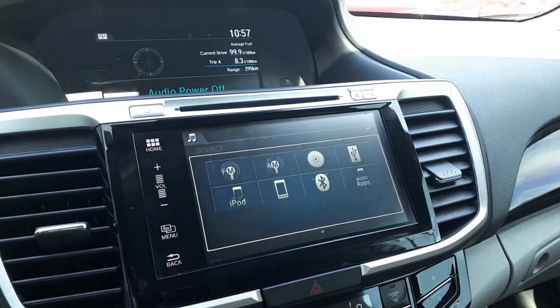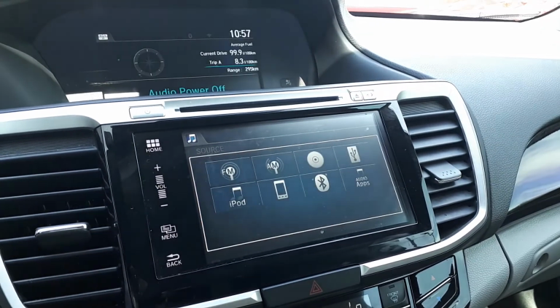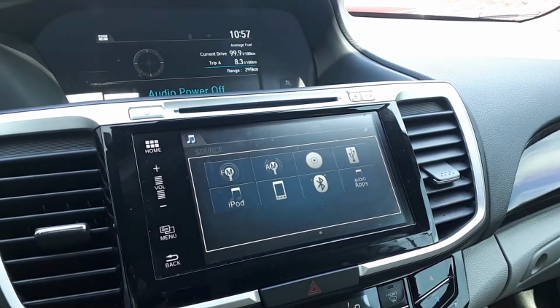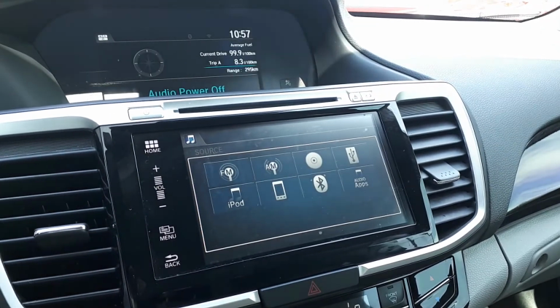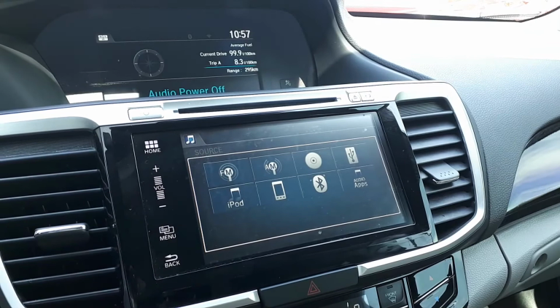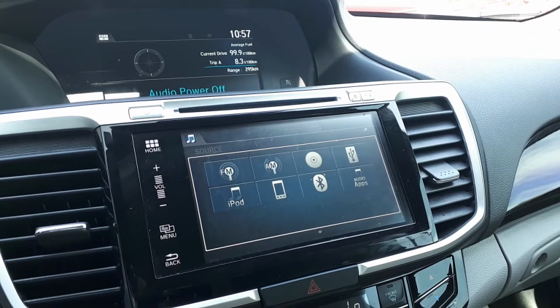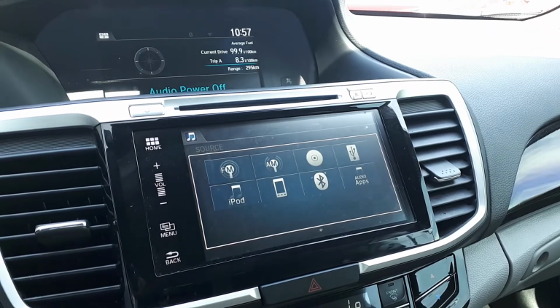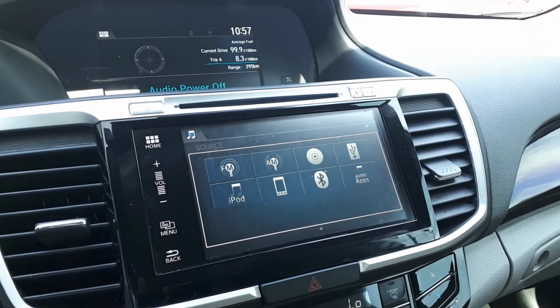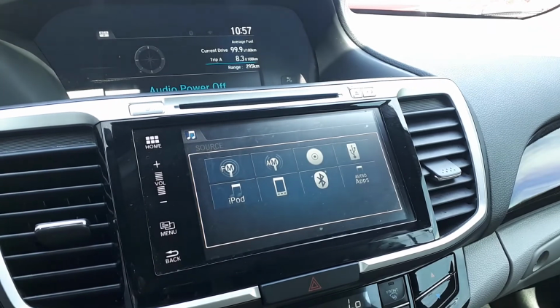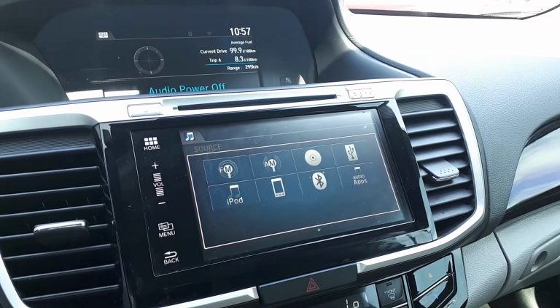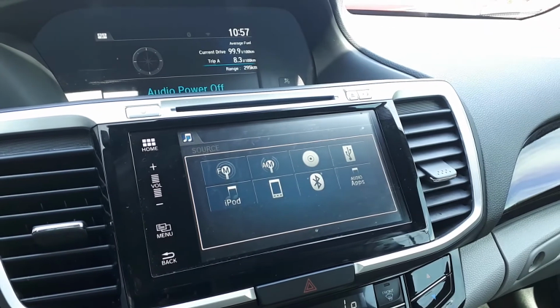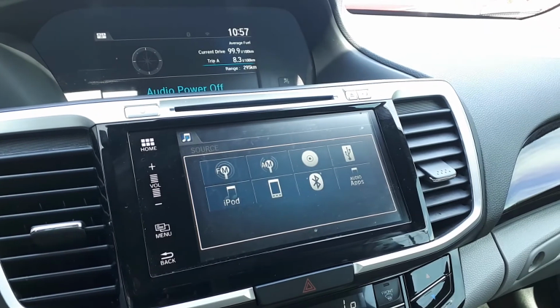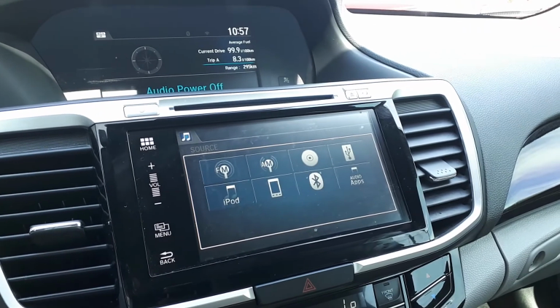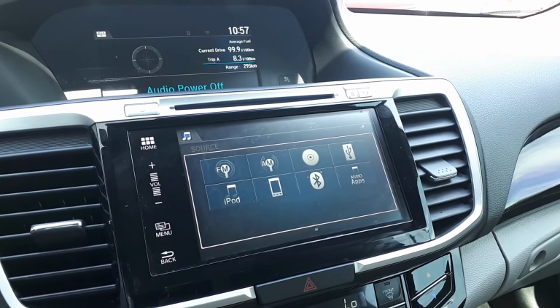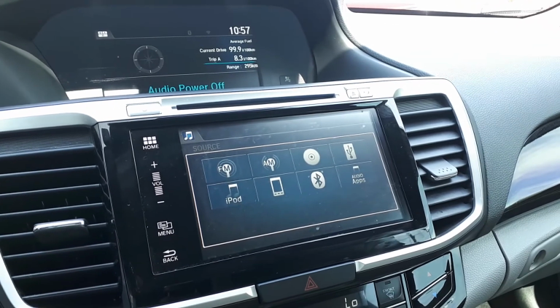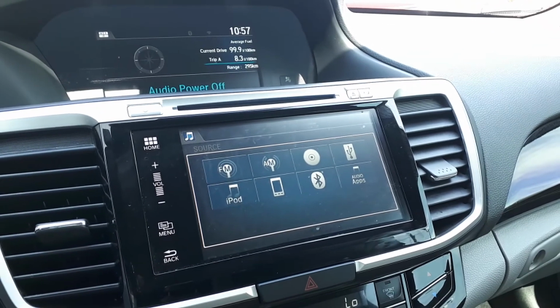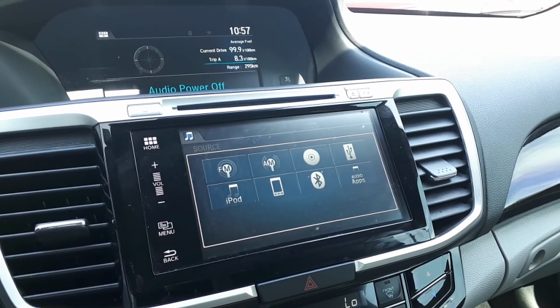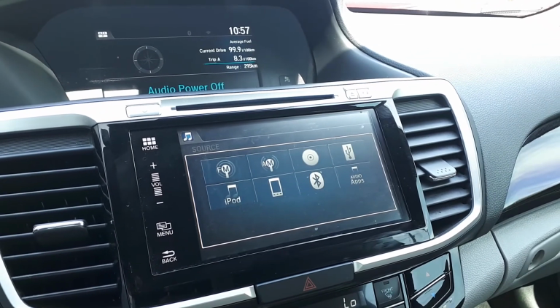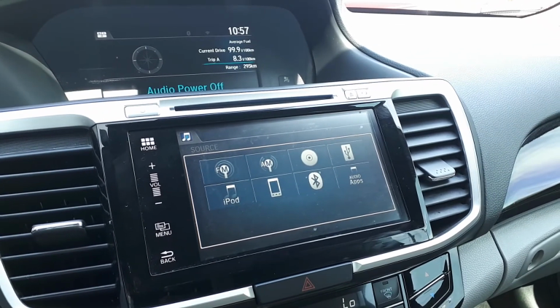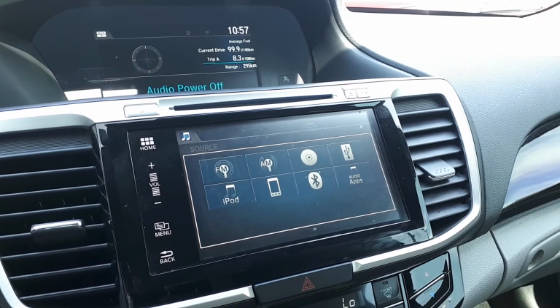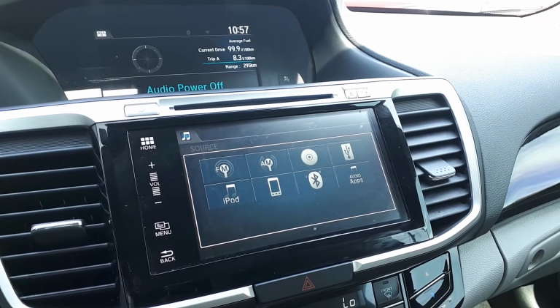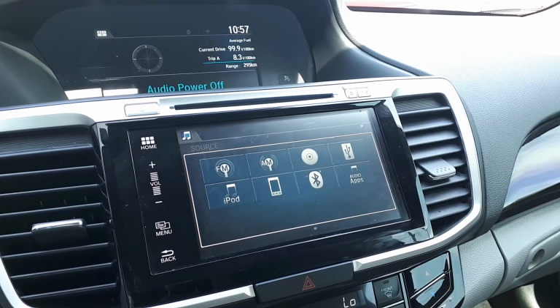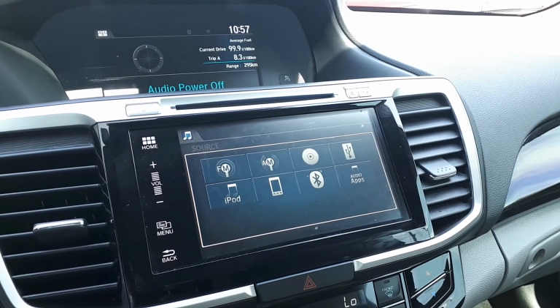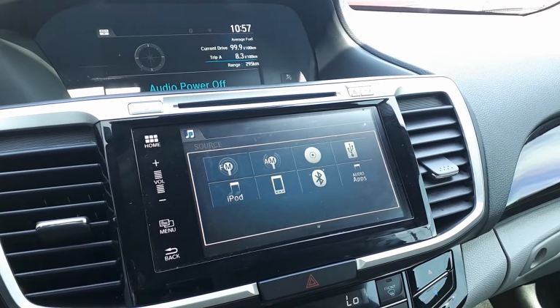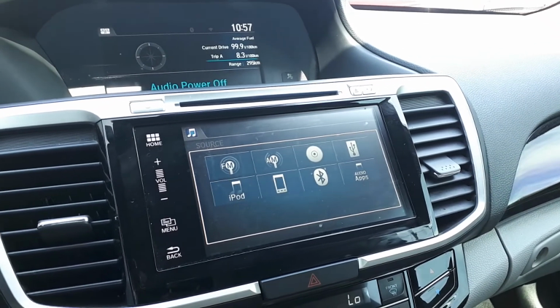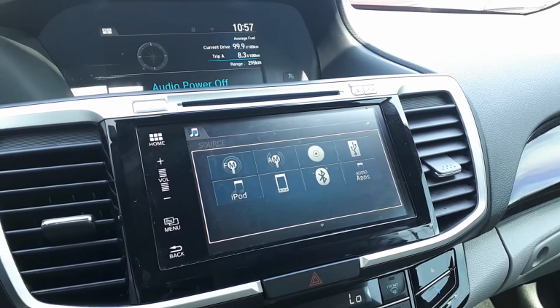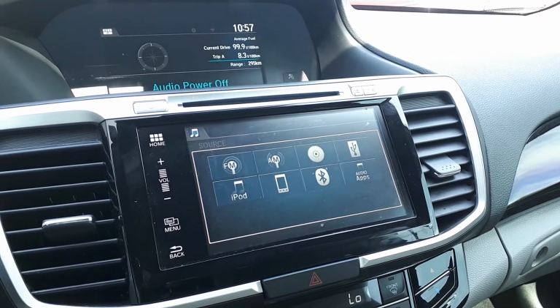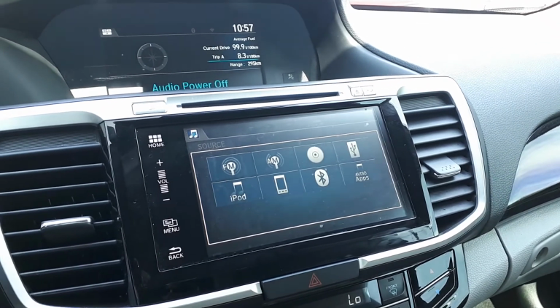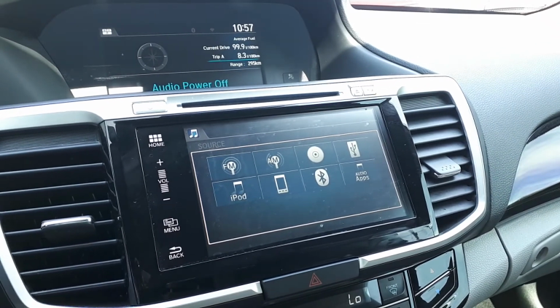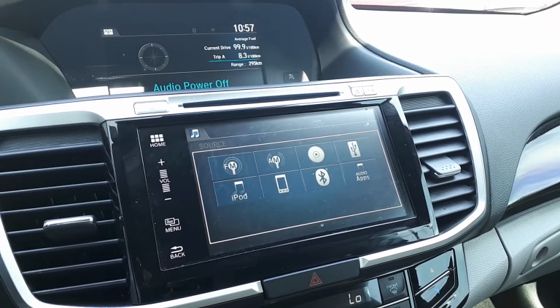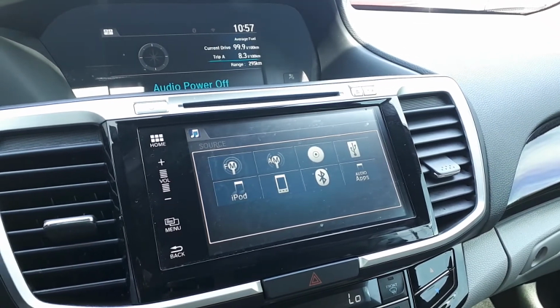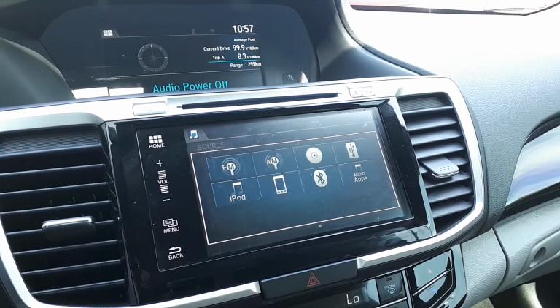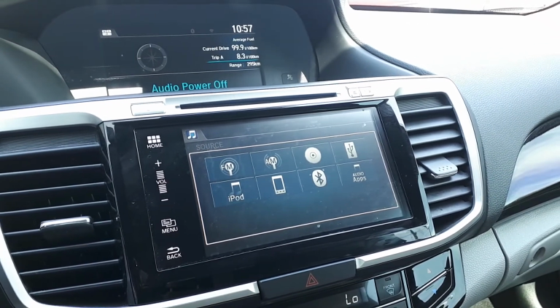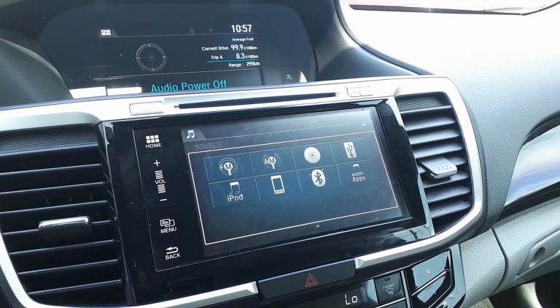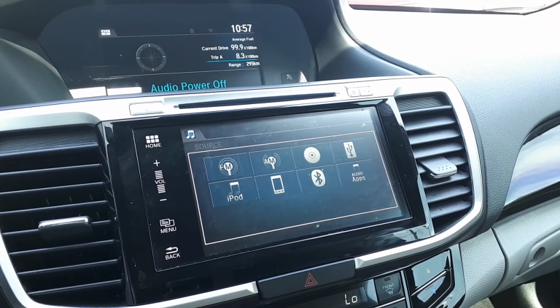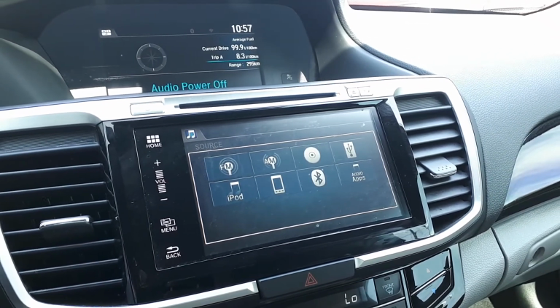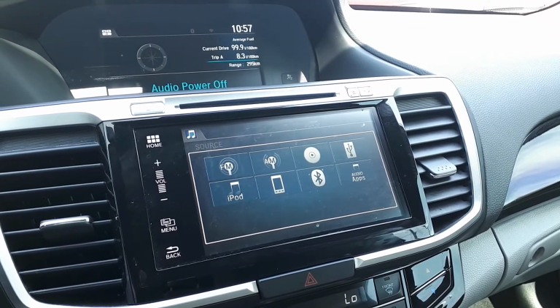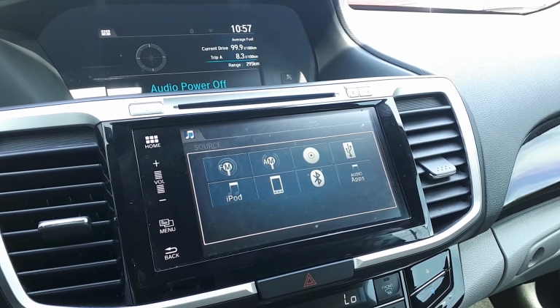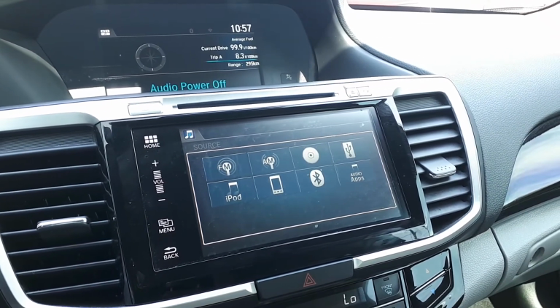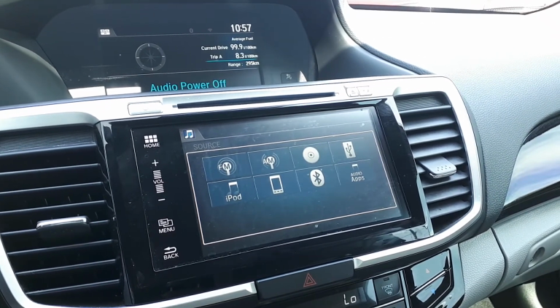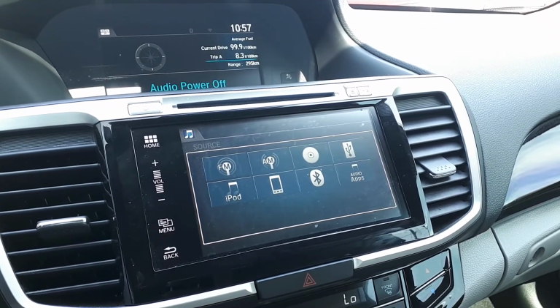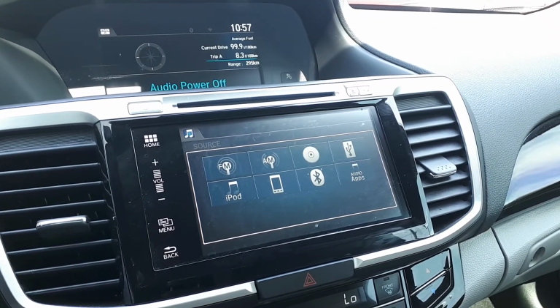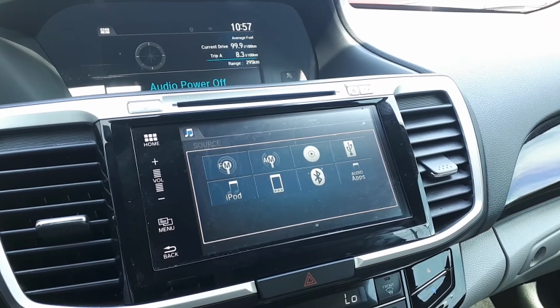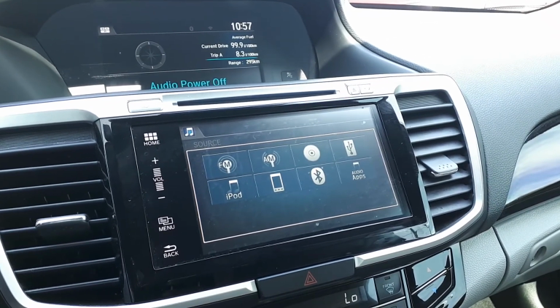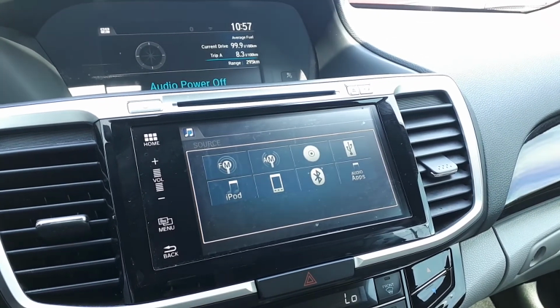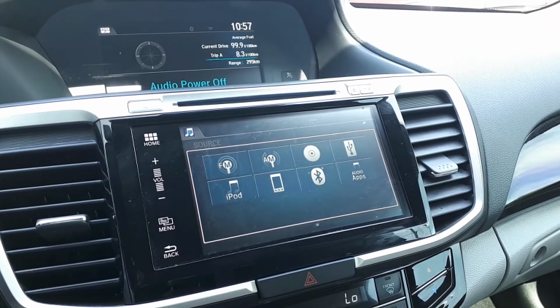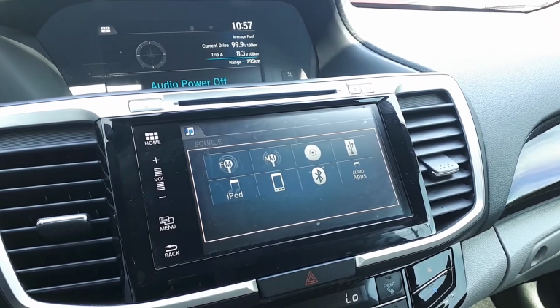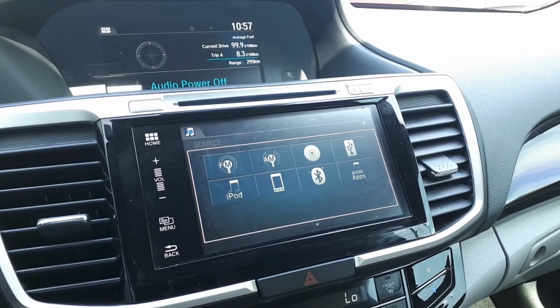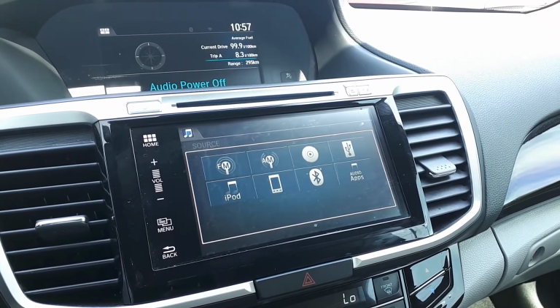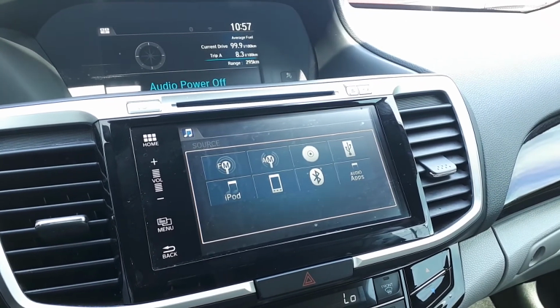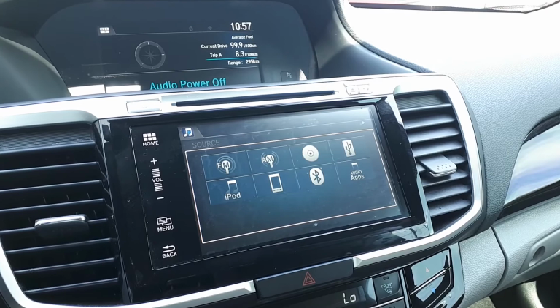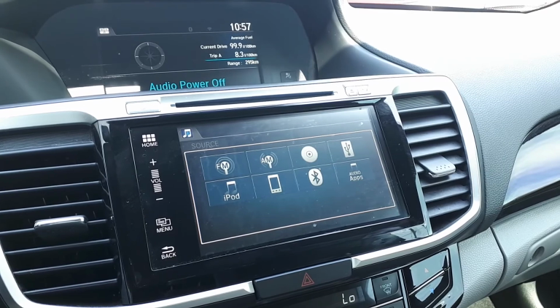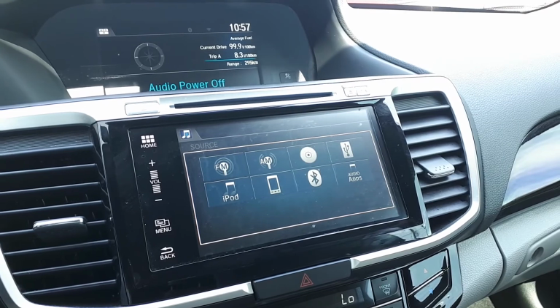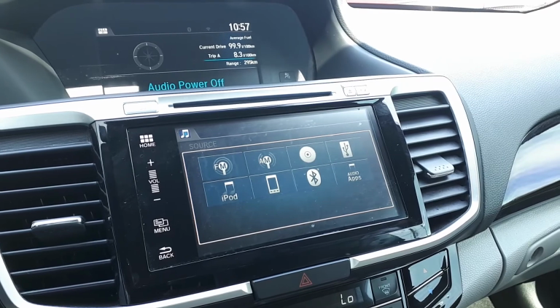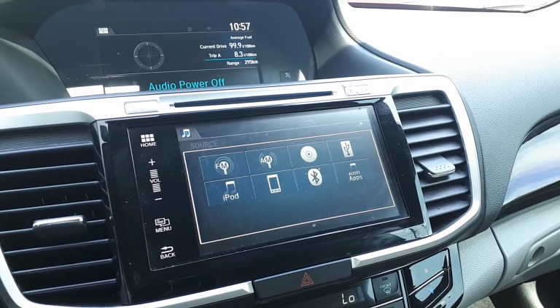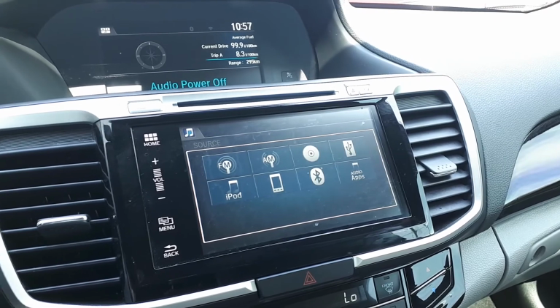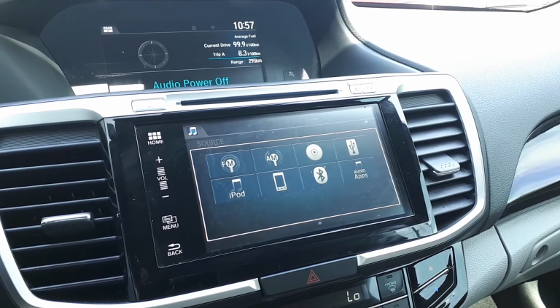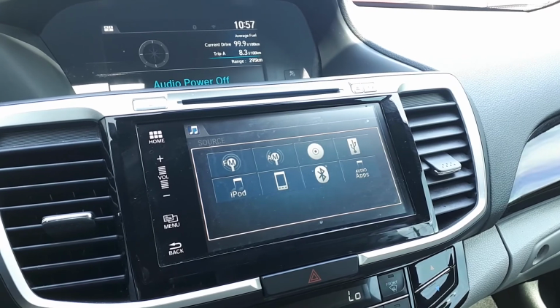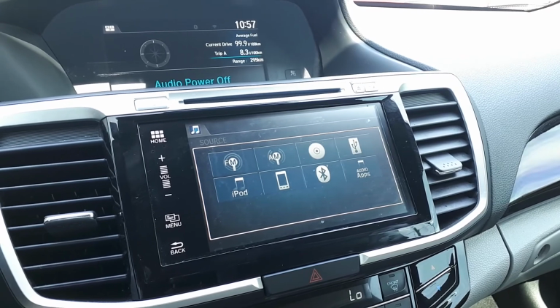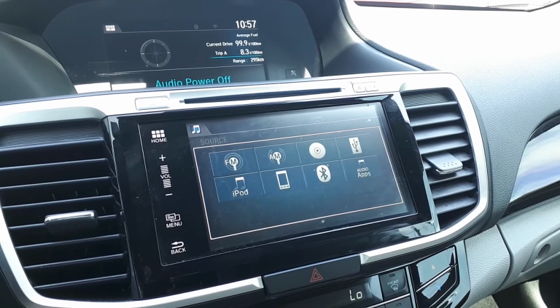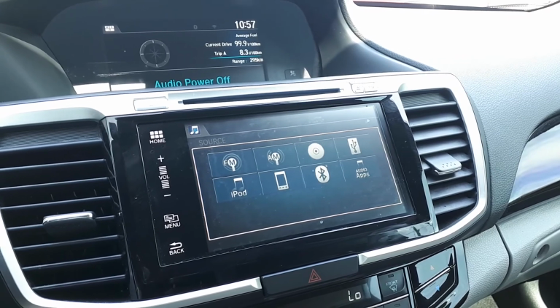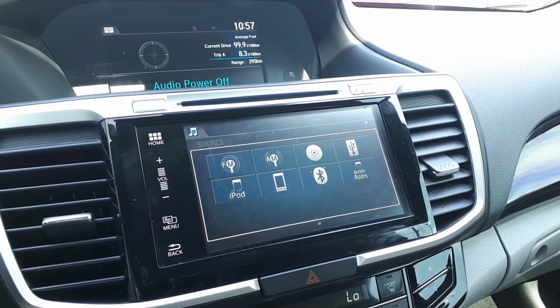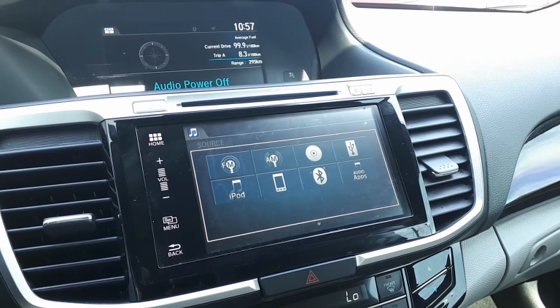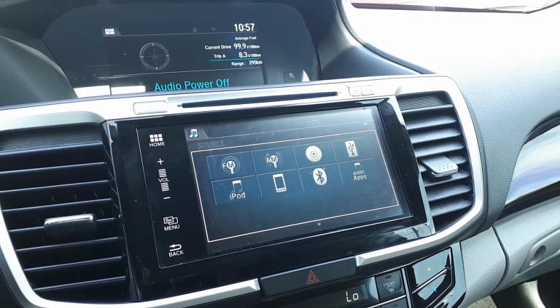For audio sources, there is USB input, smartphone connection, Bluetooth audio and a CD player.